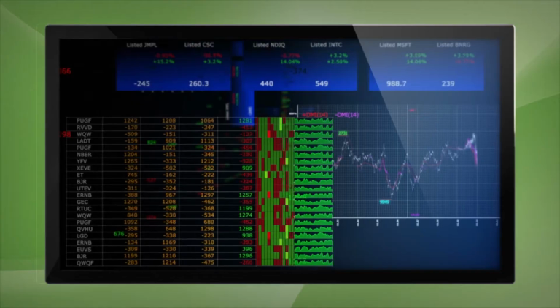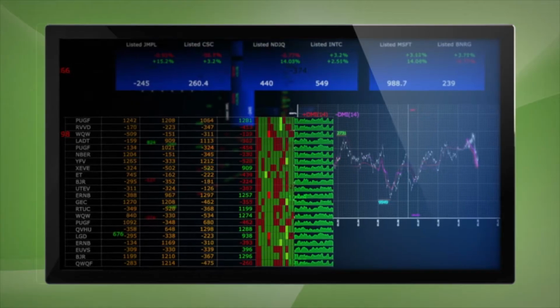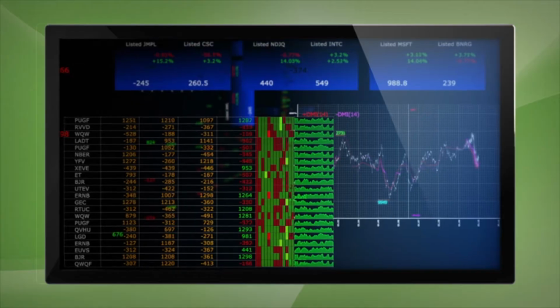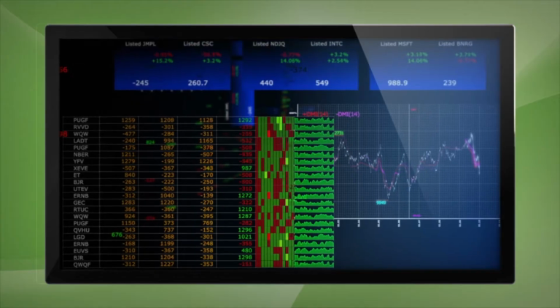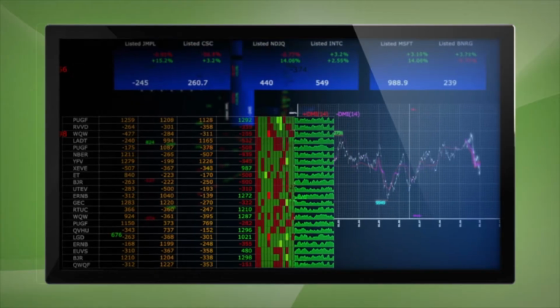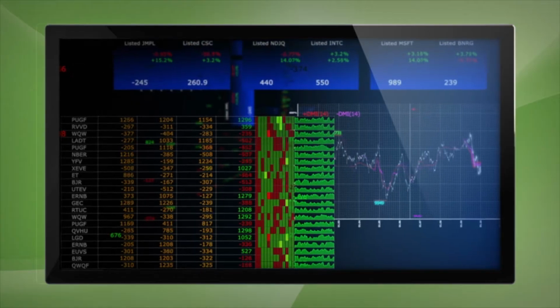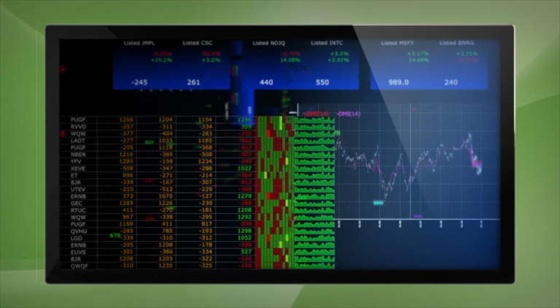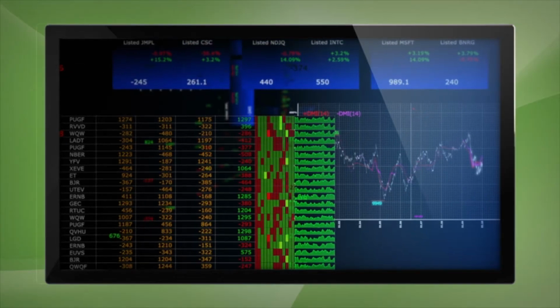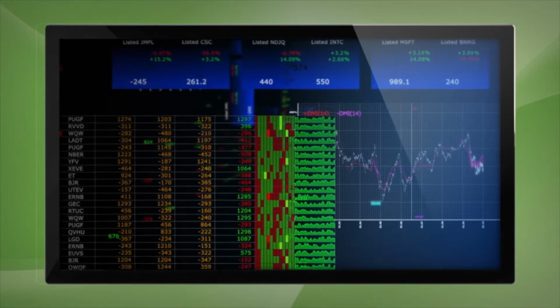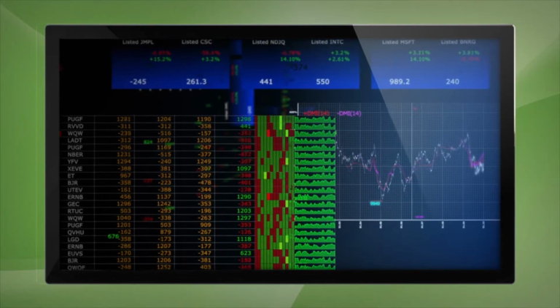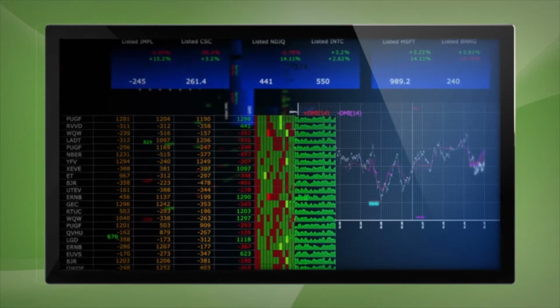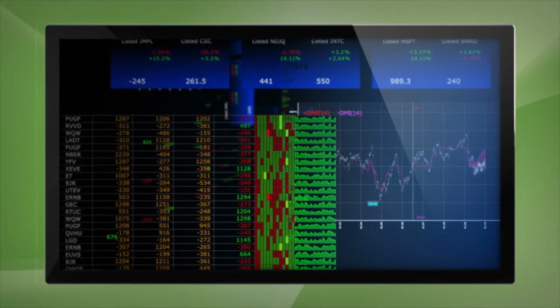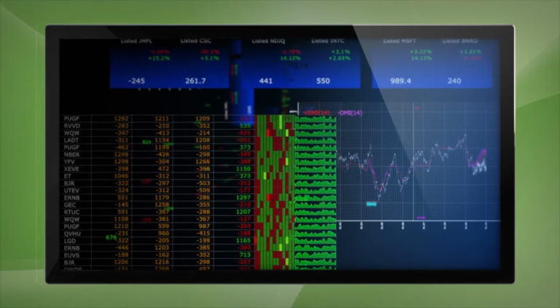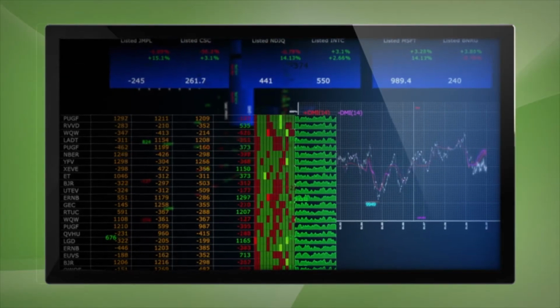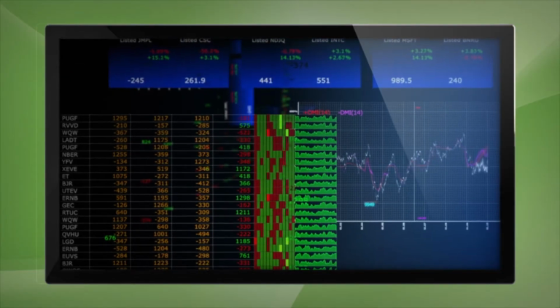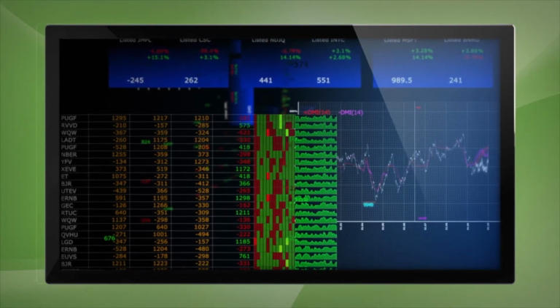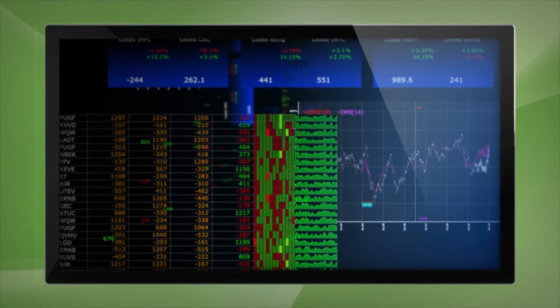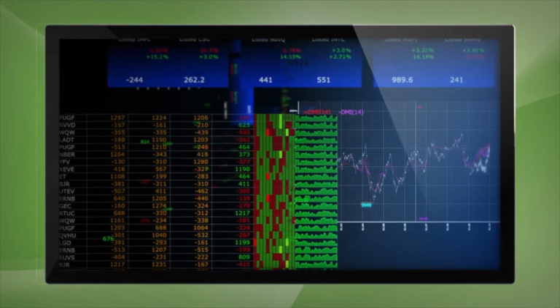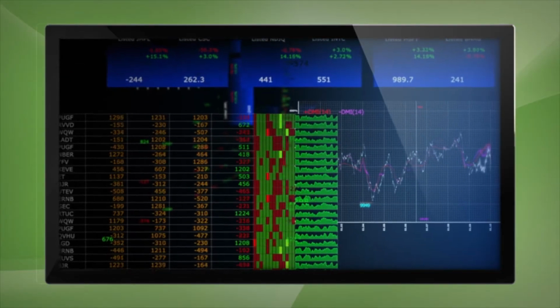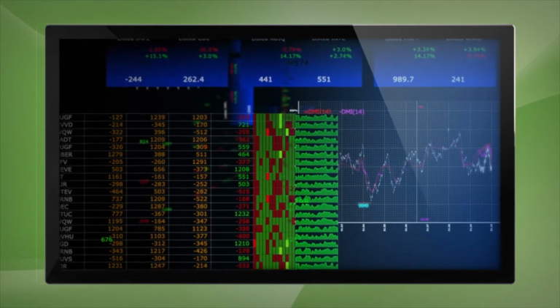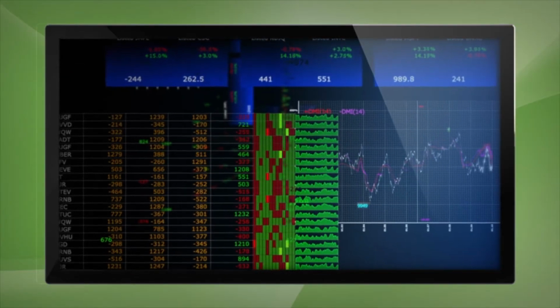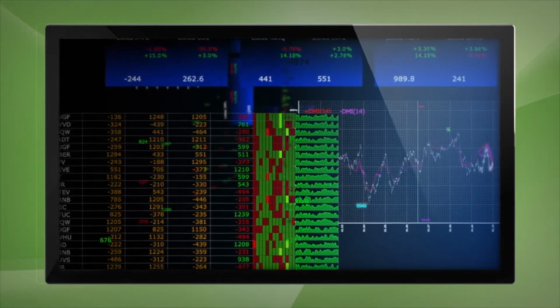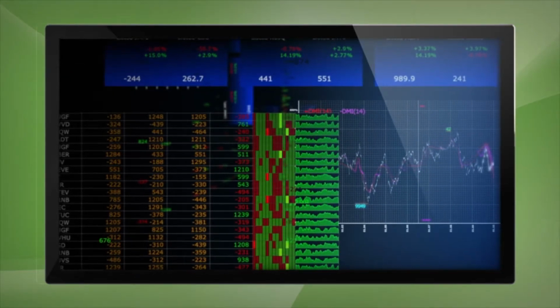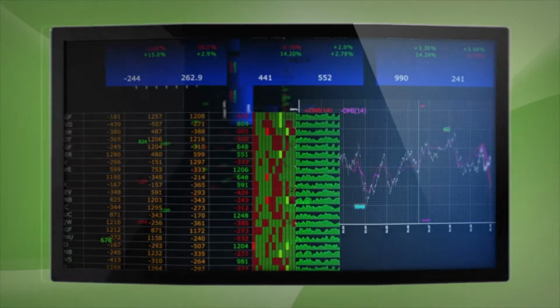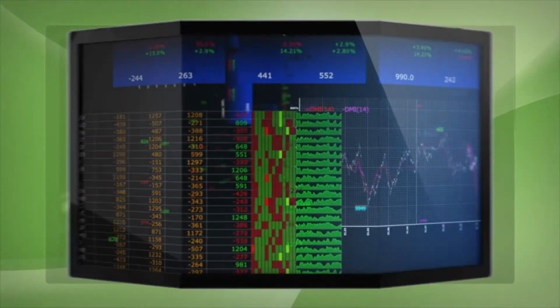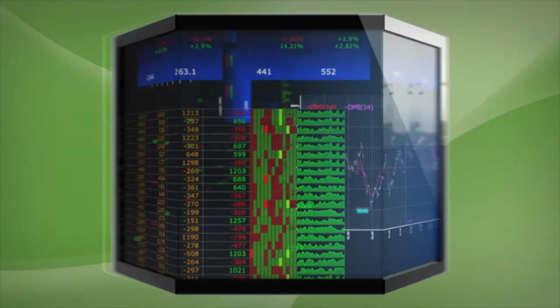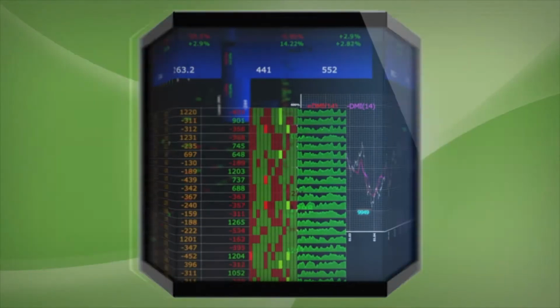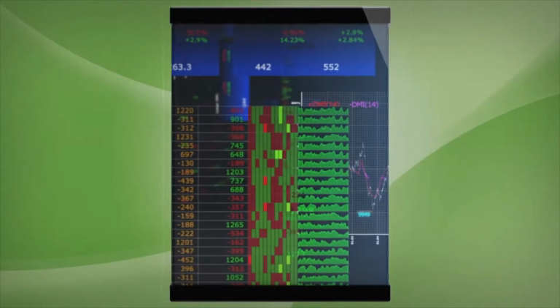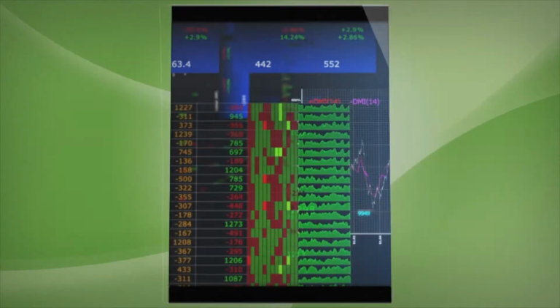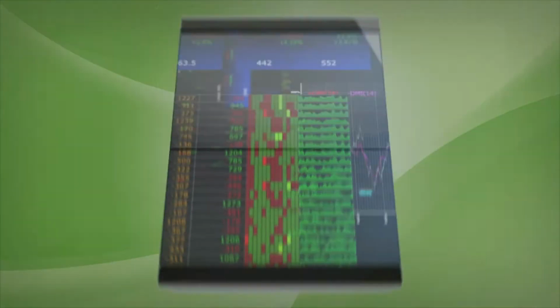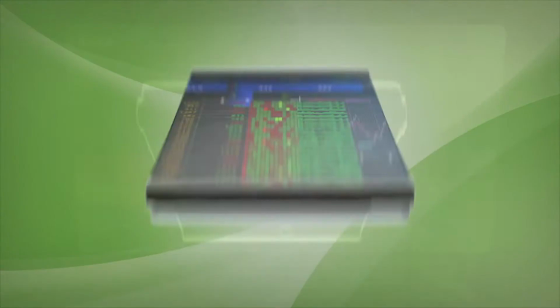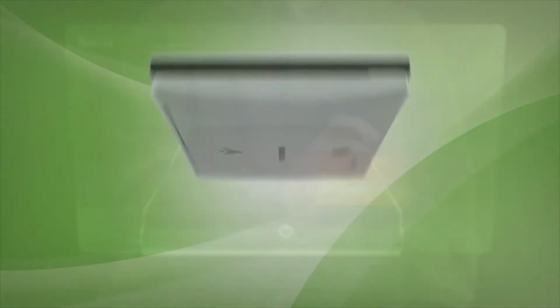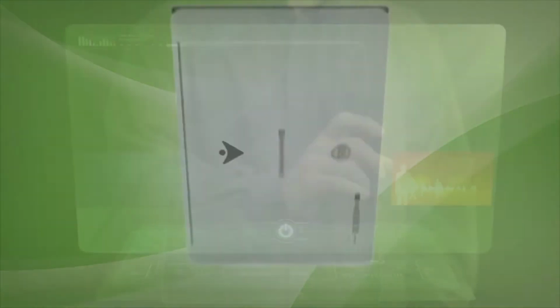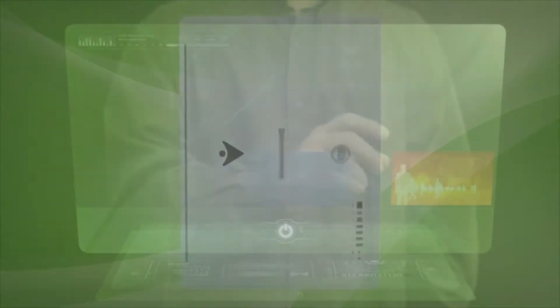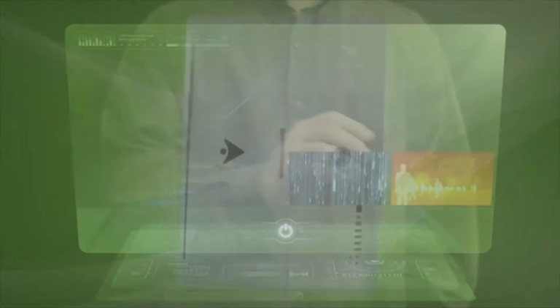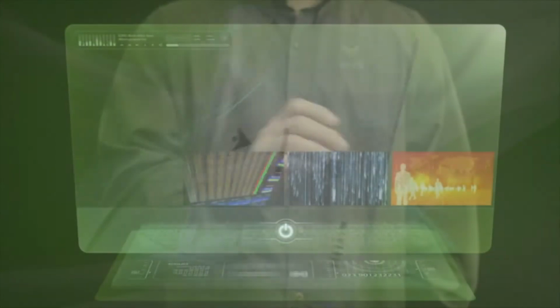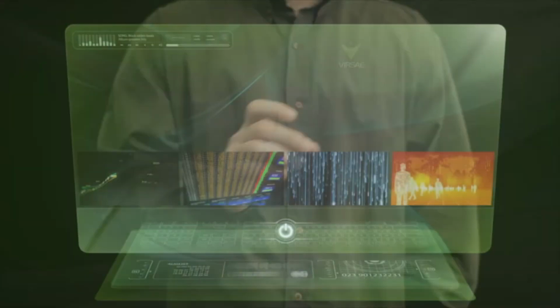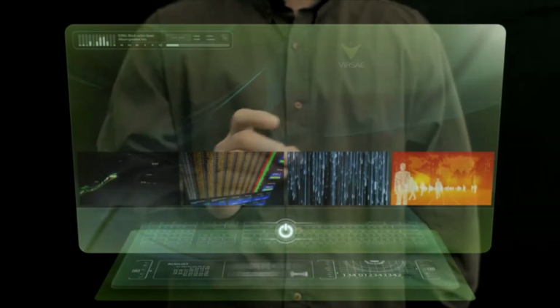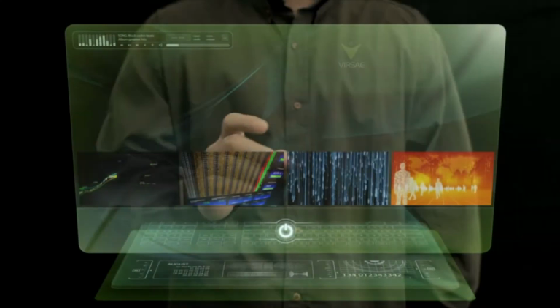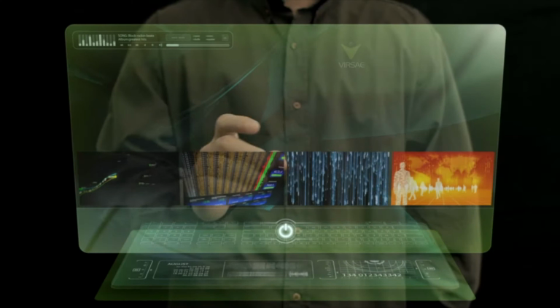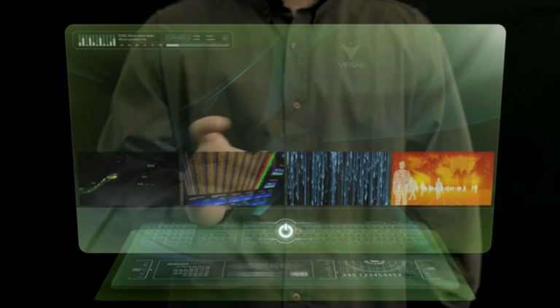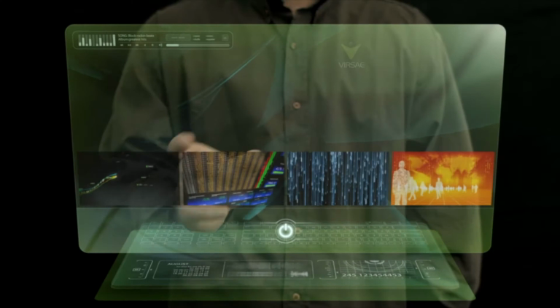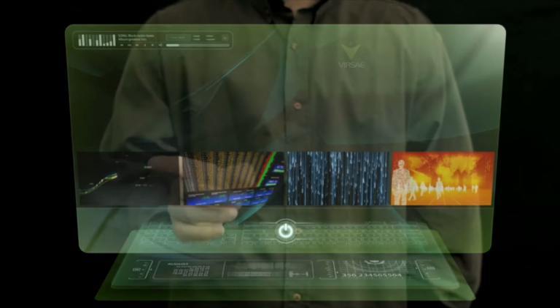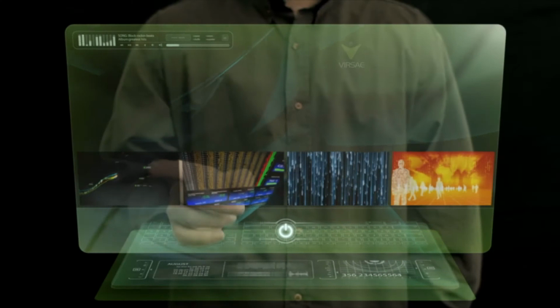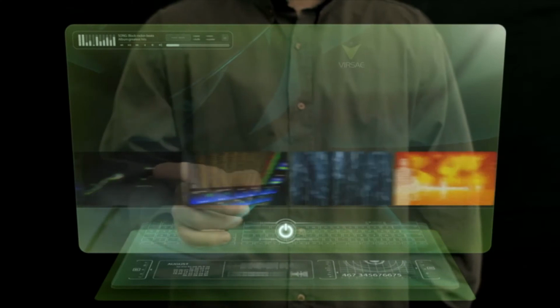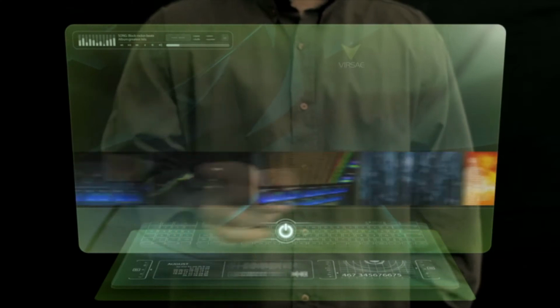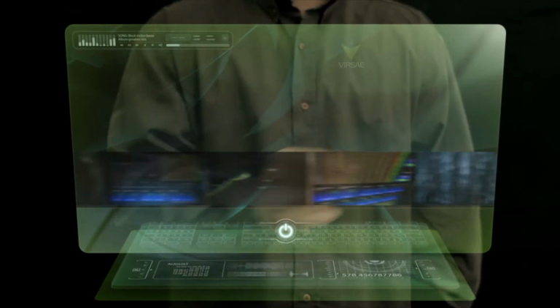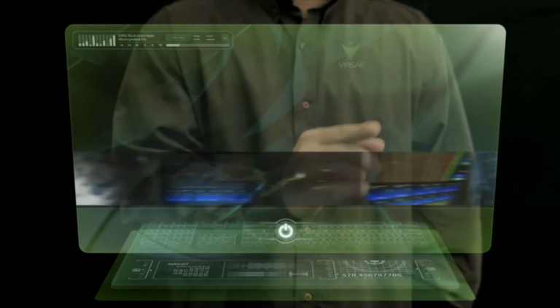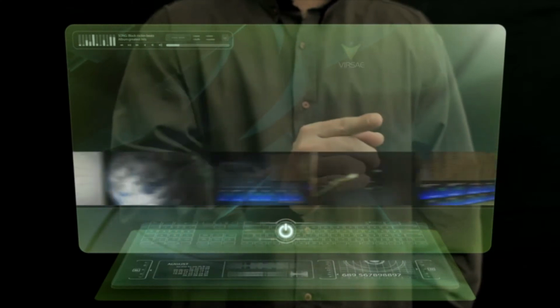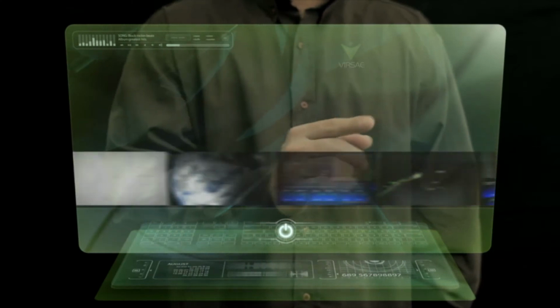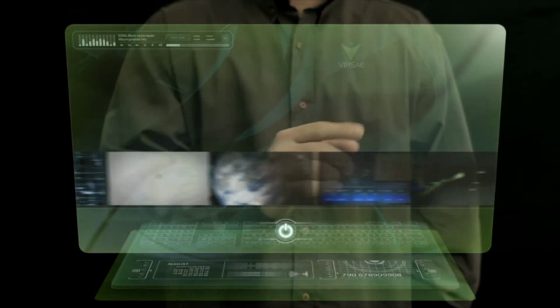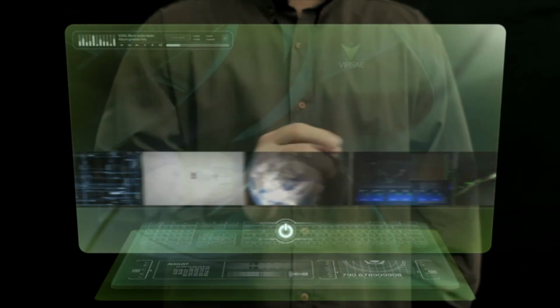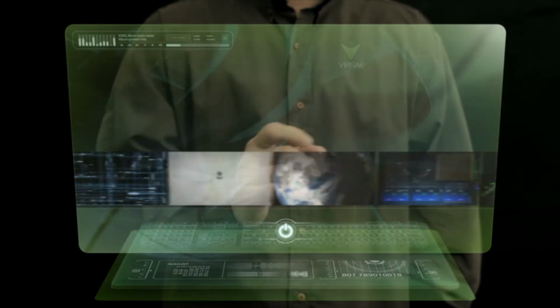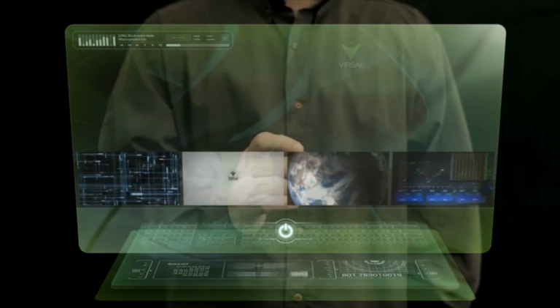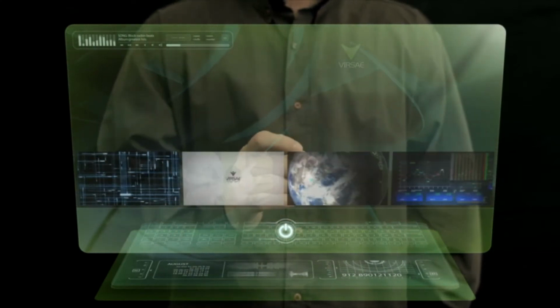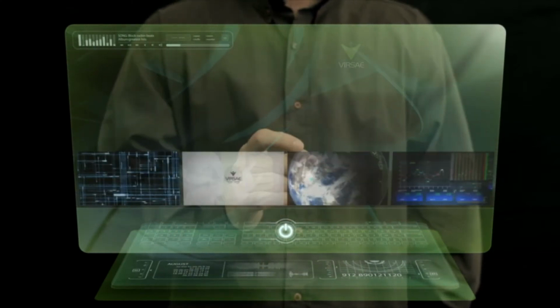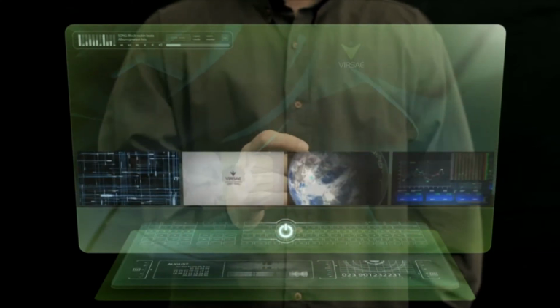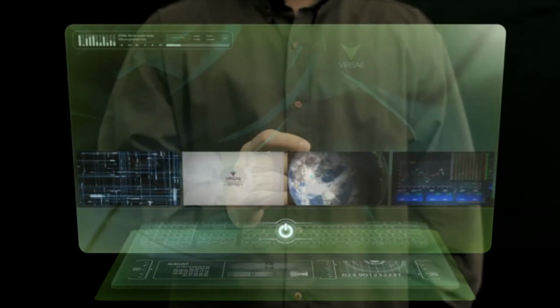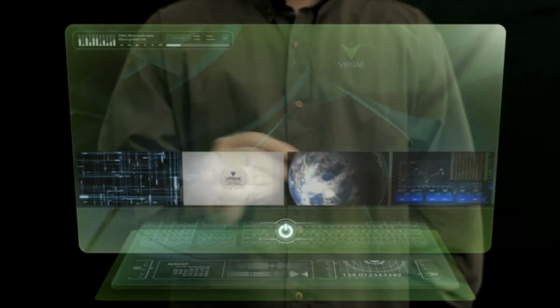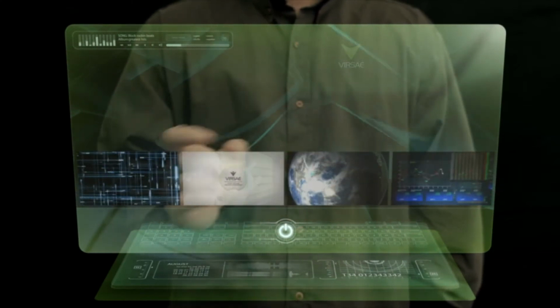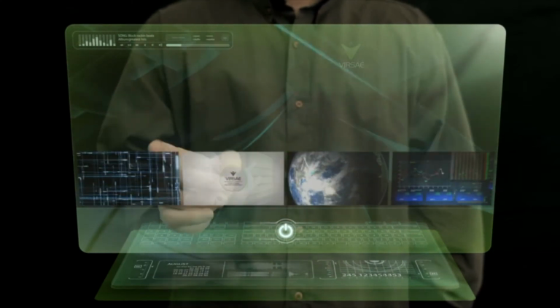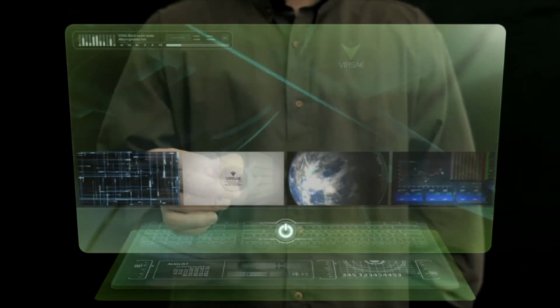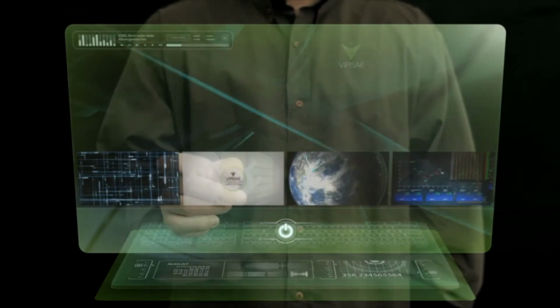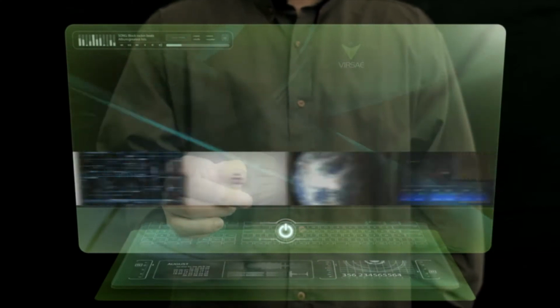We collect roughly 300 million data points every day from our customers around the world and store and process that within Microsoft Azure.